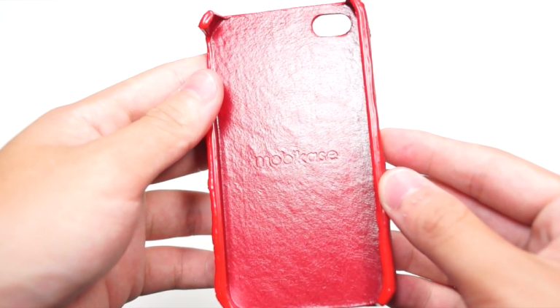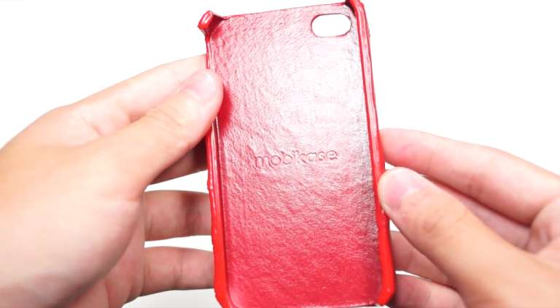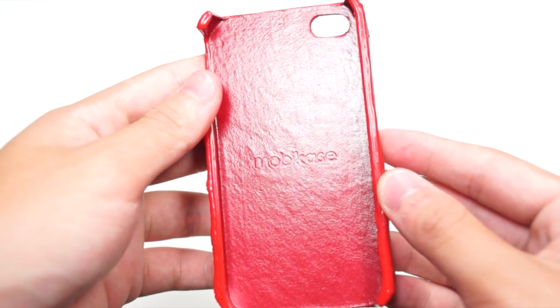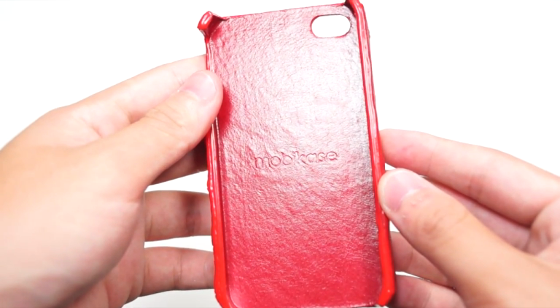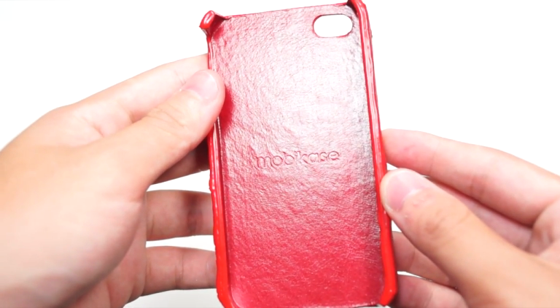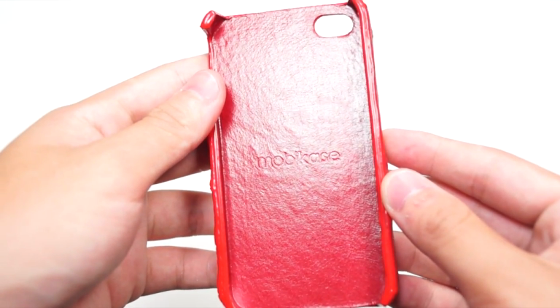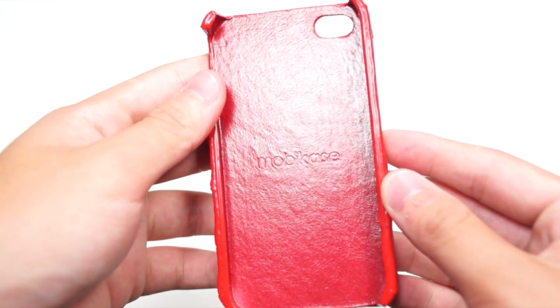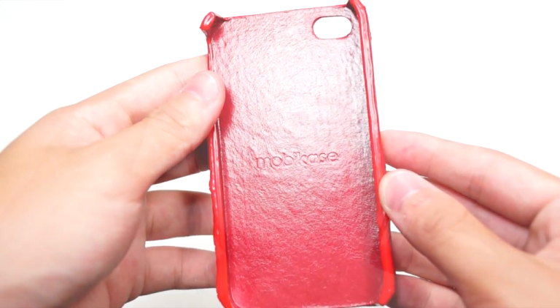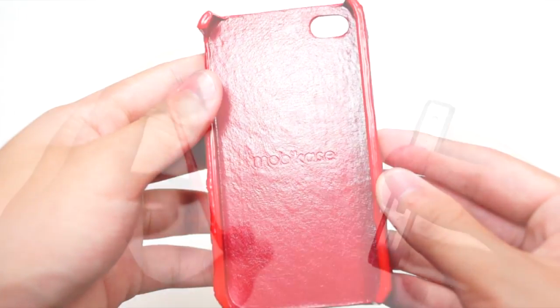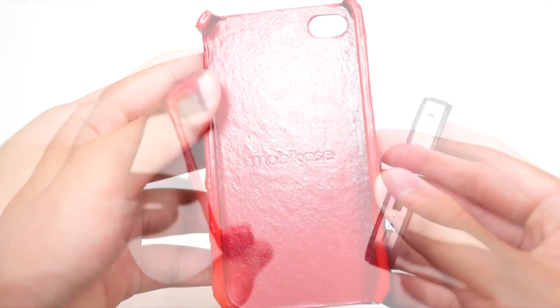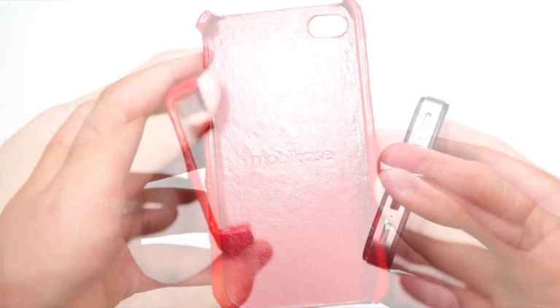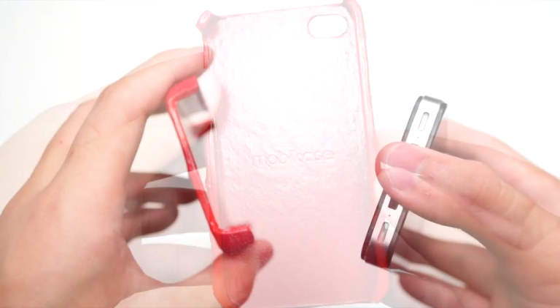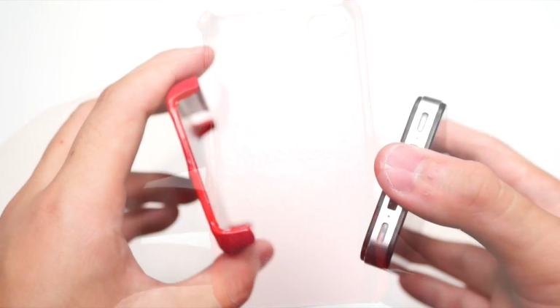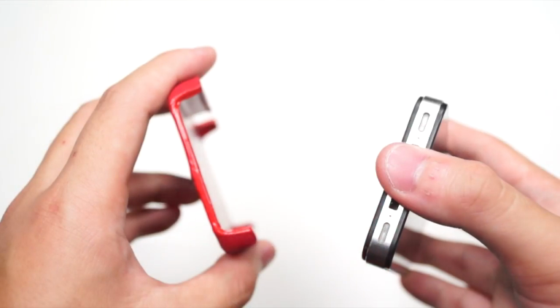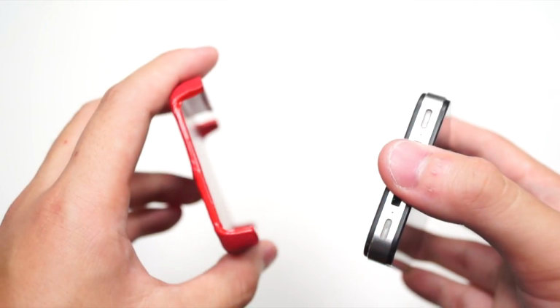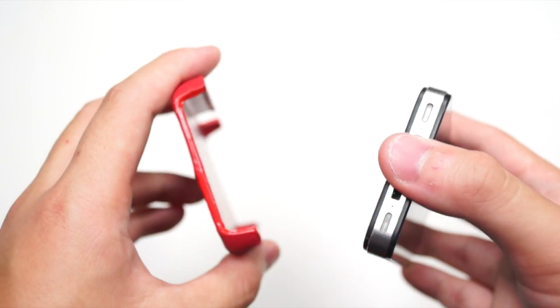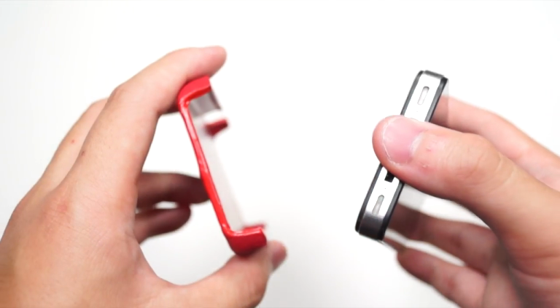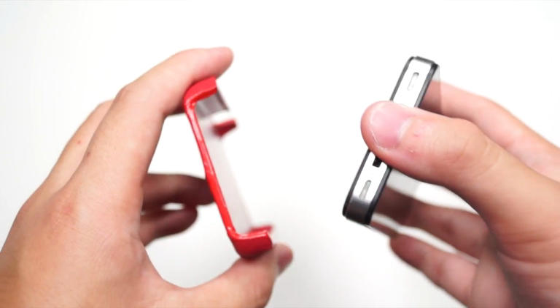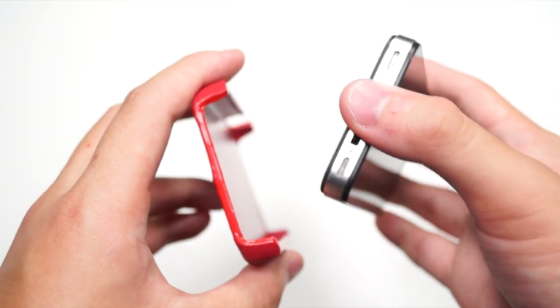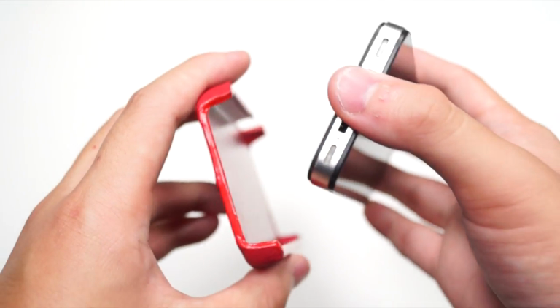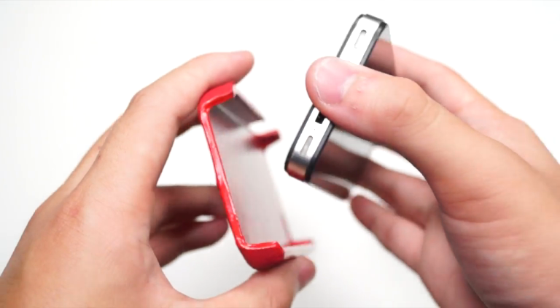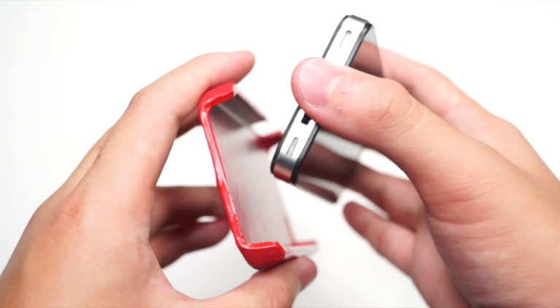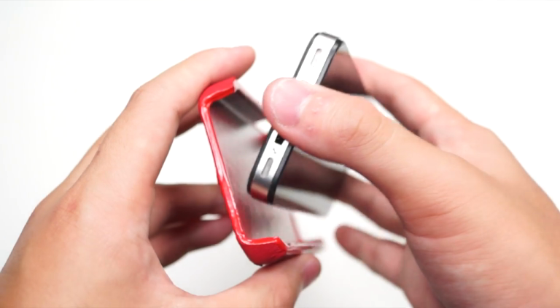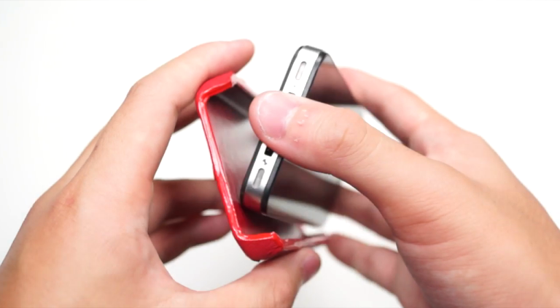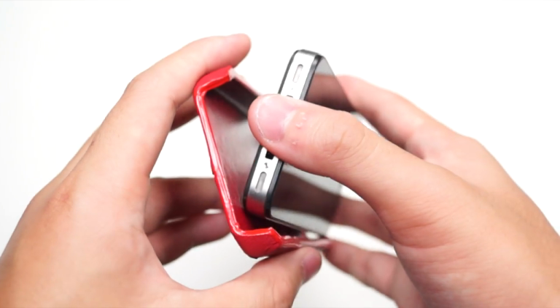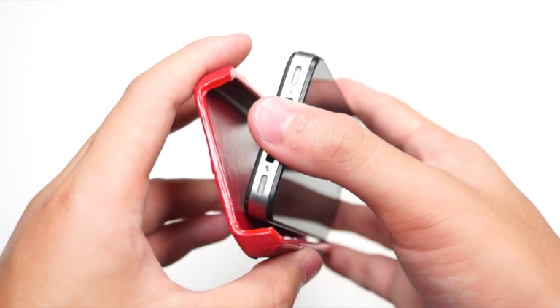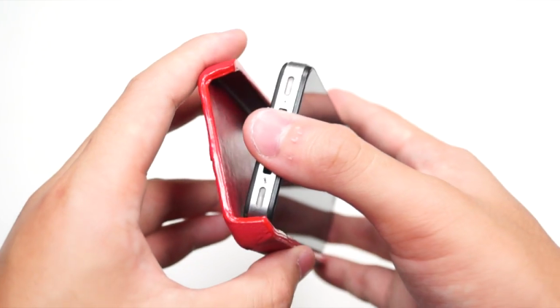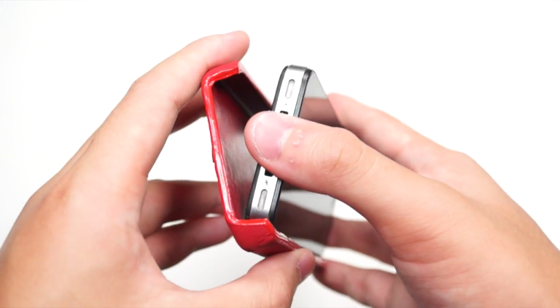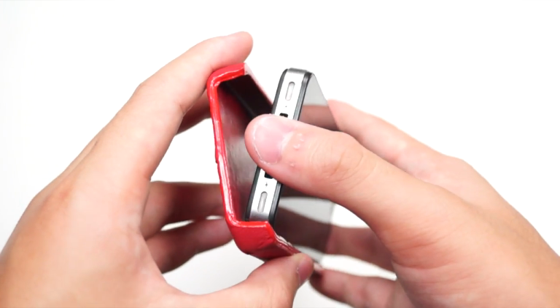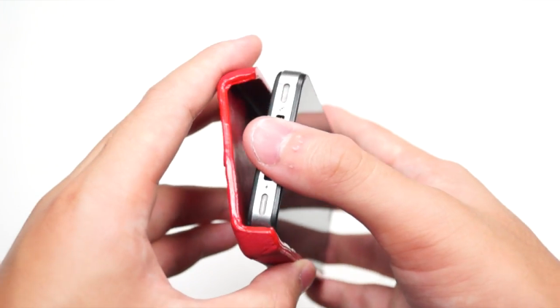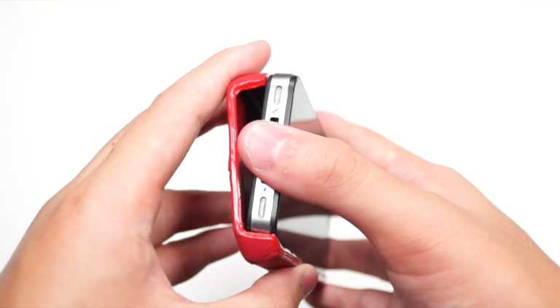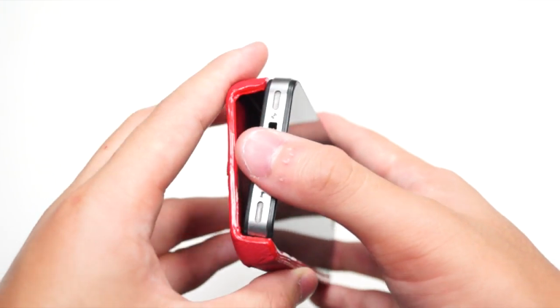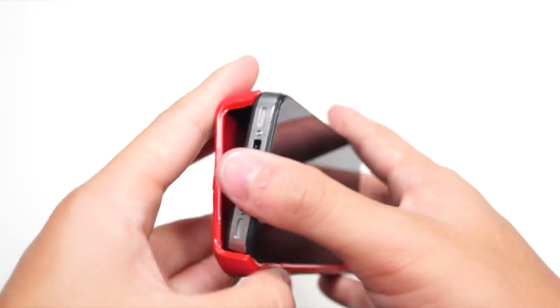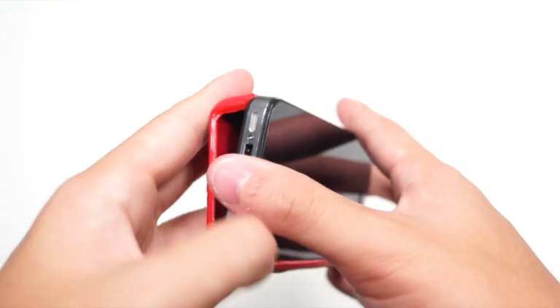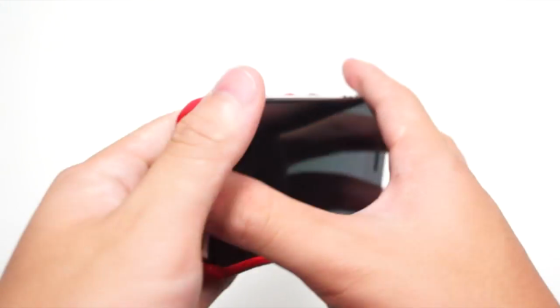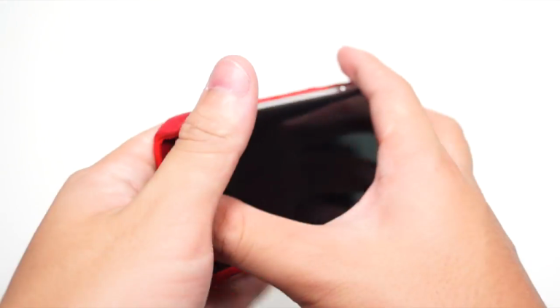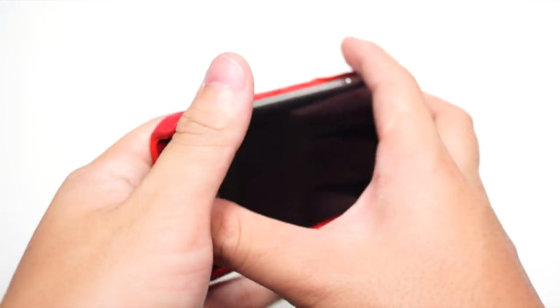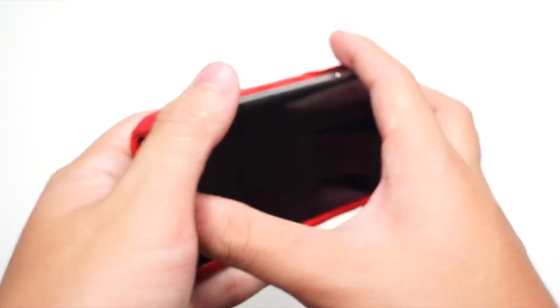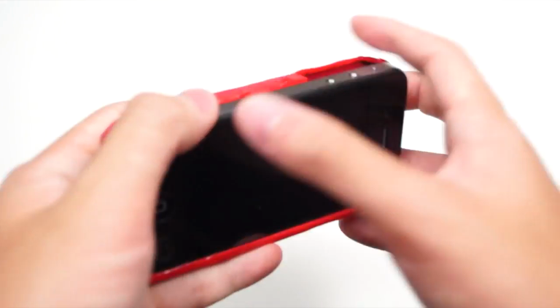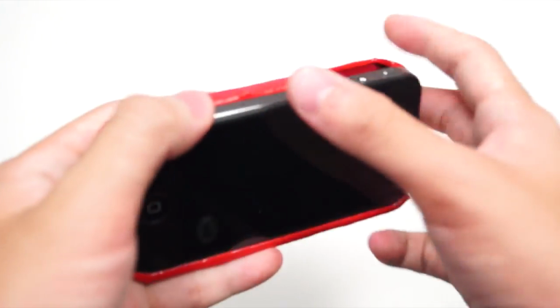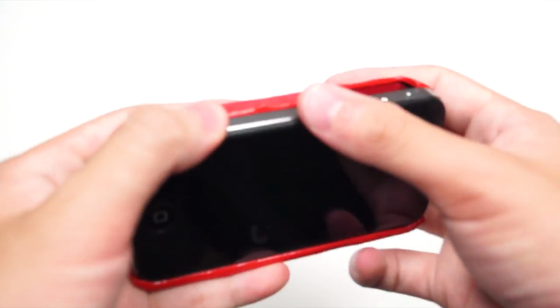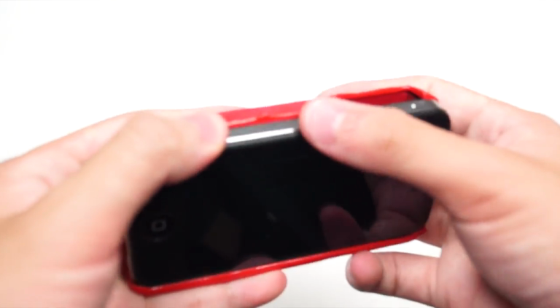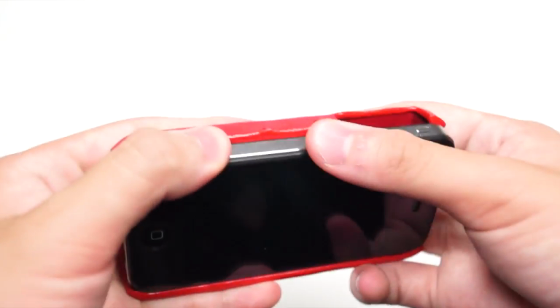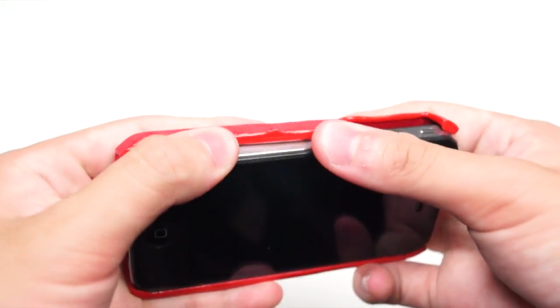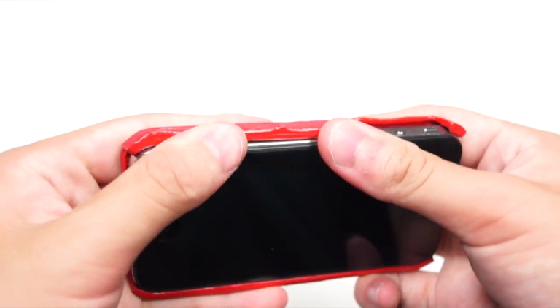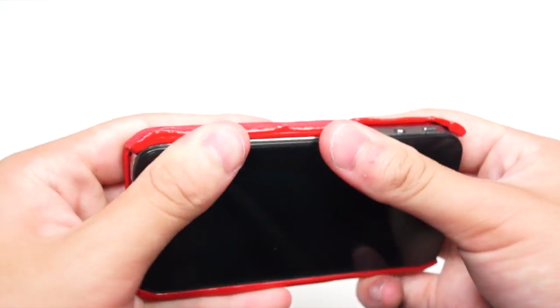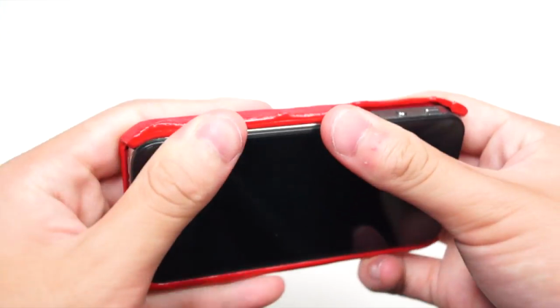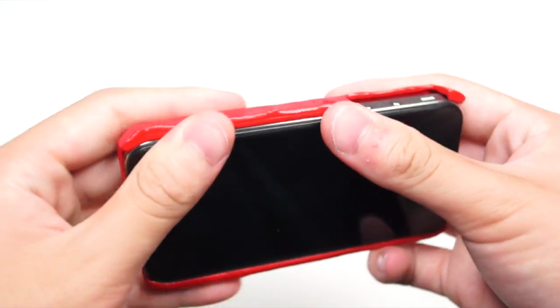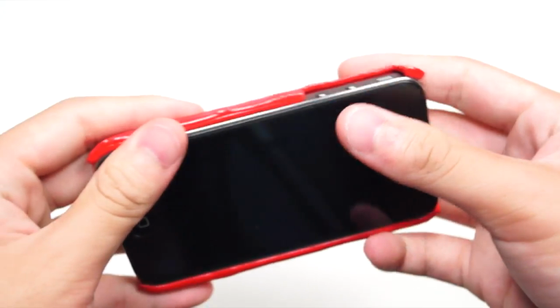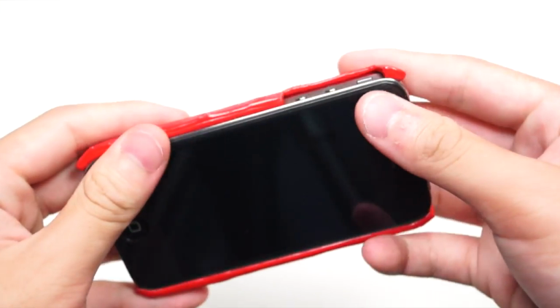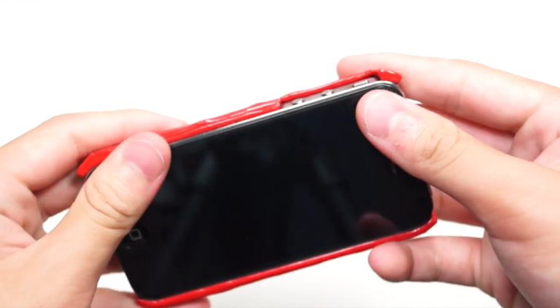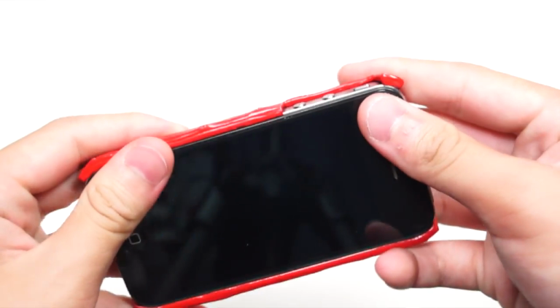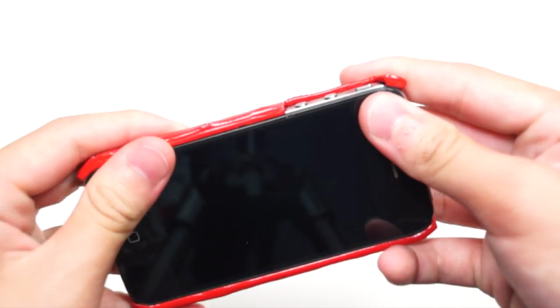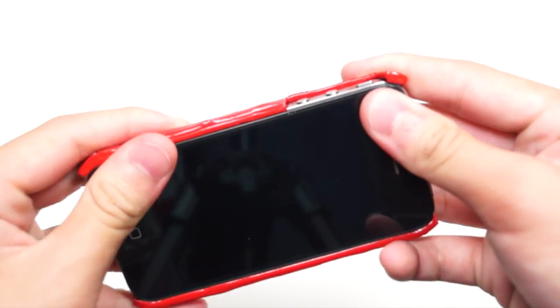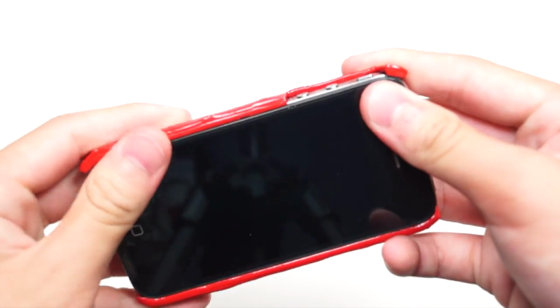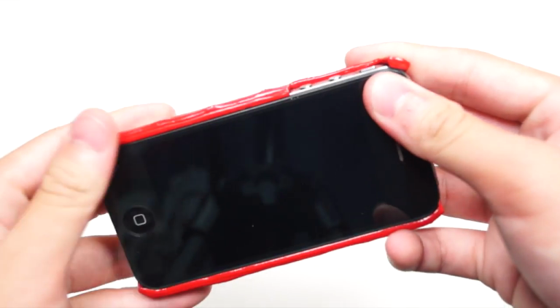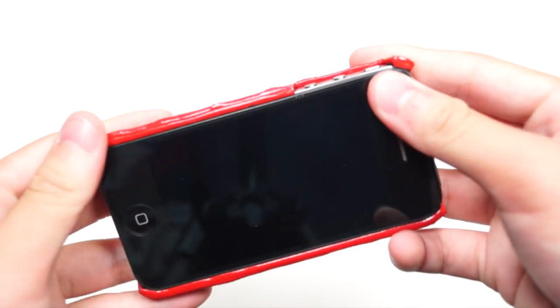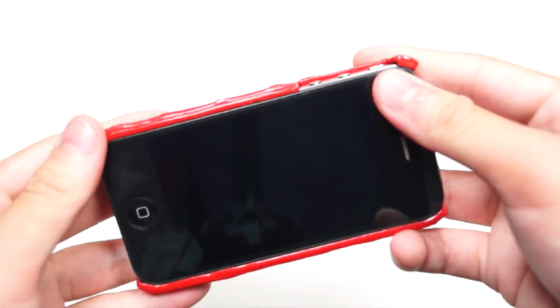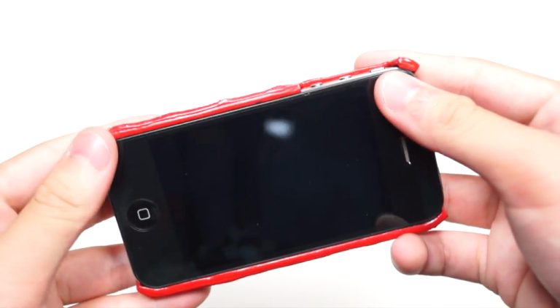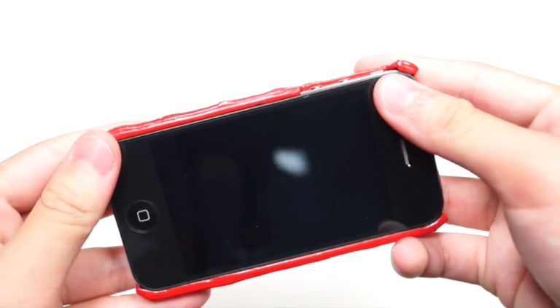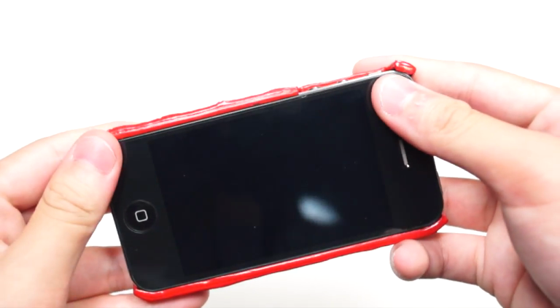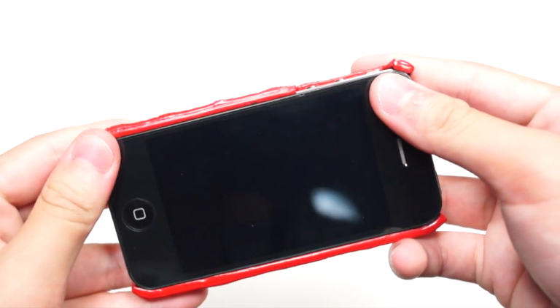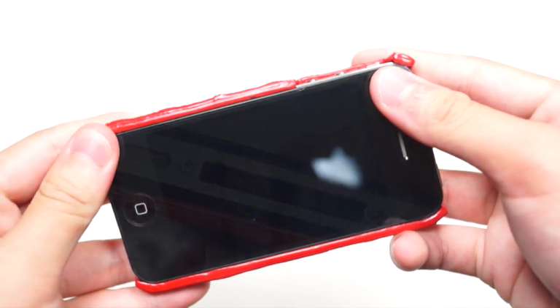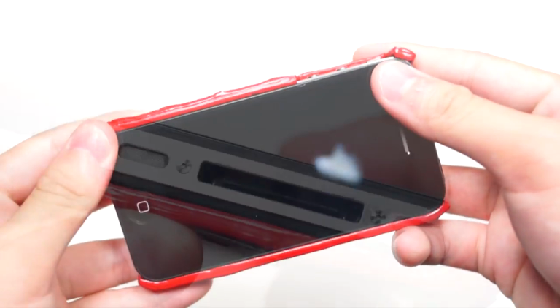Now to put the case on, just start from the side with no buttons and then snap it to the other side. Now taking a look around the case,